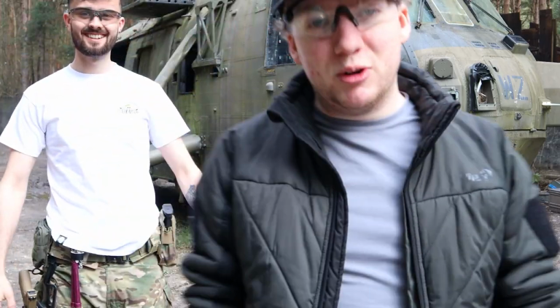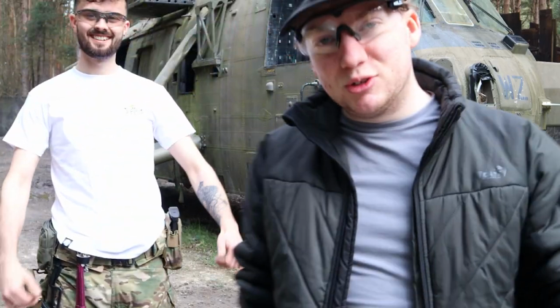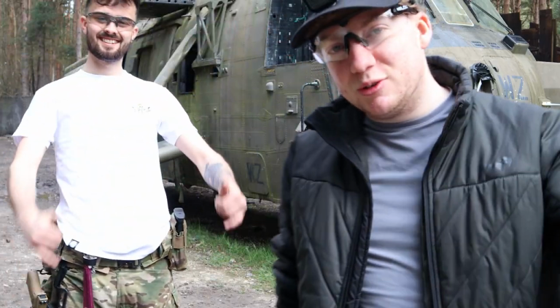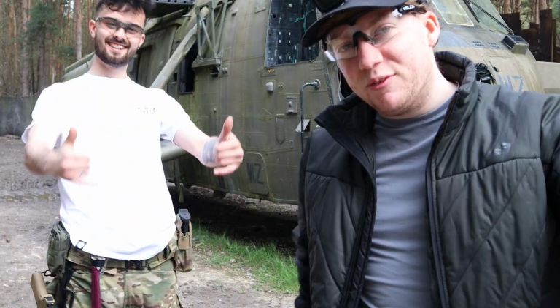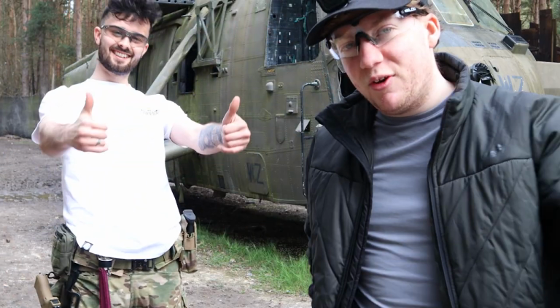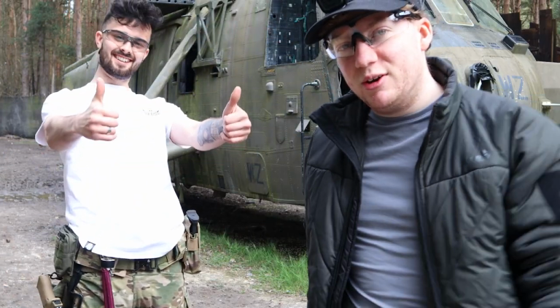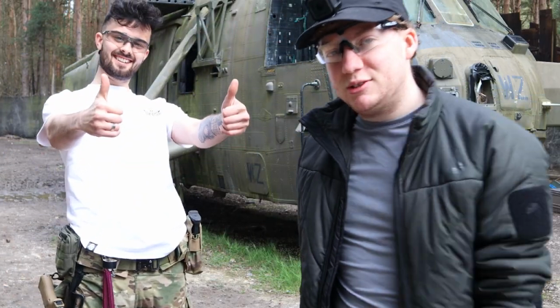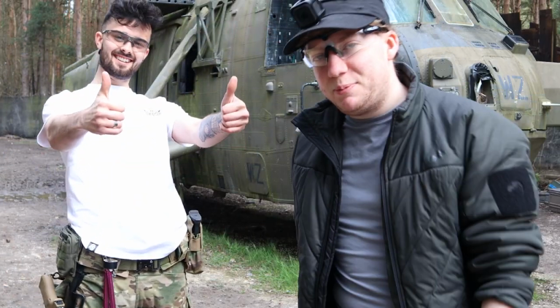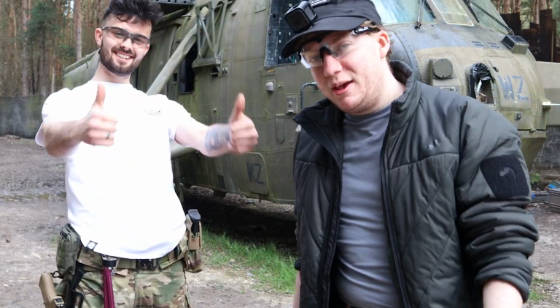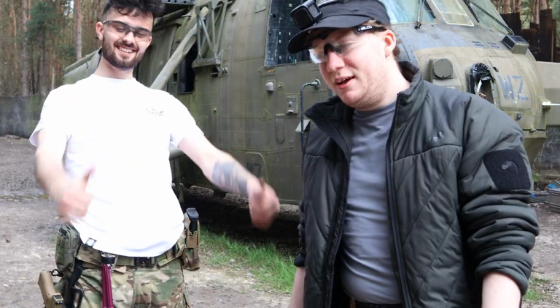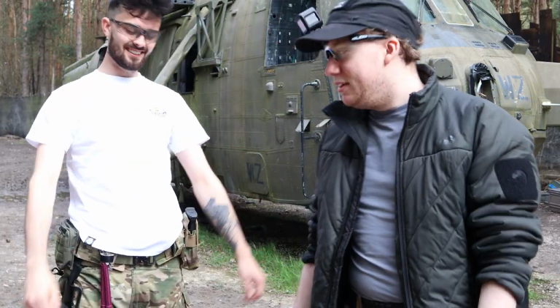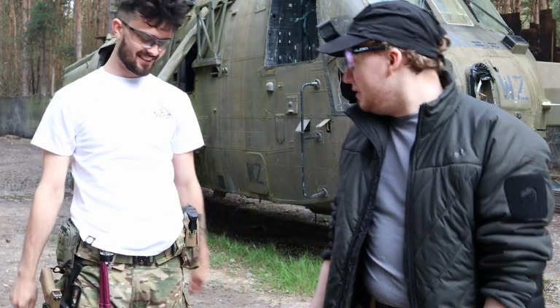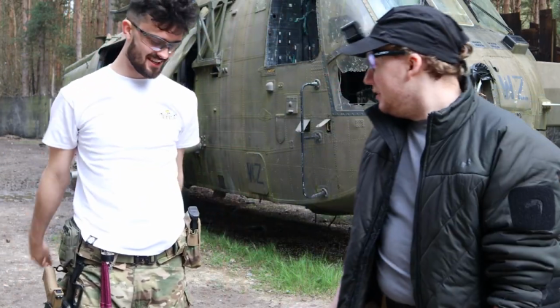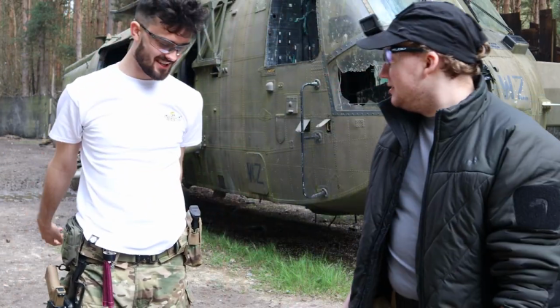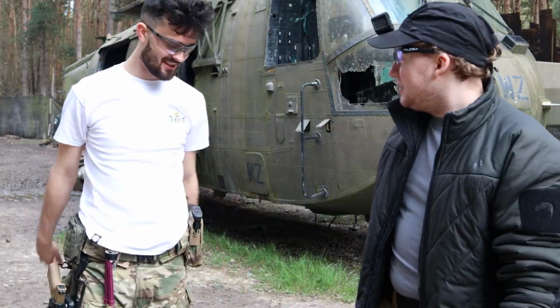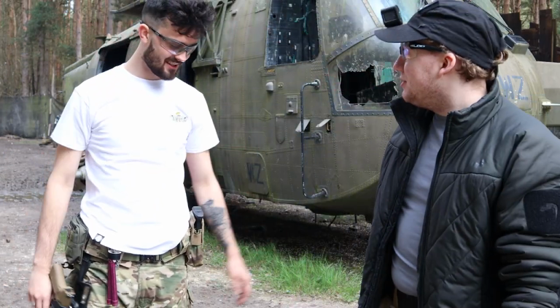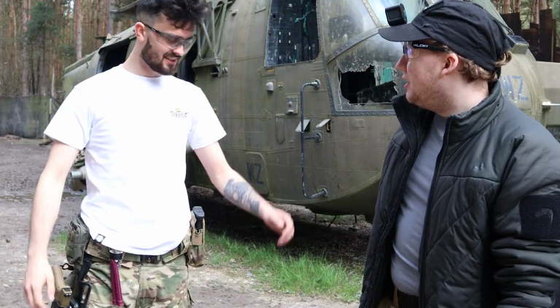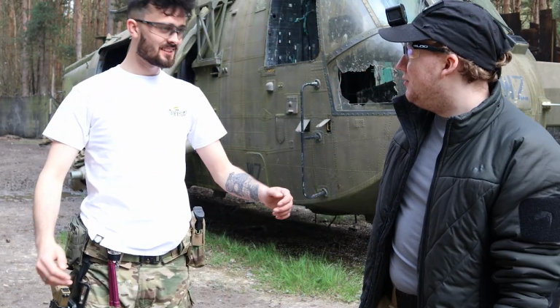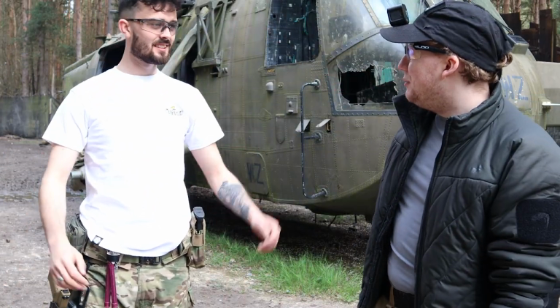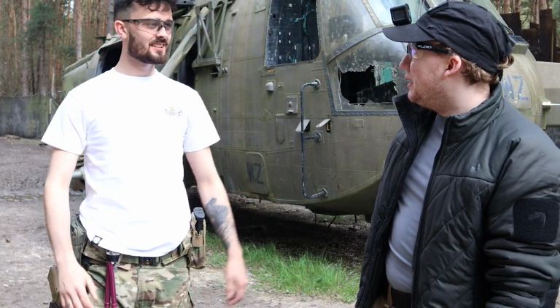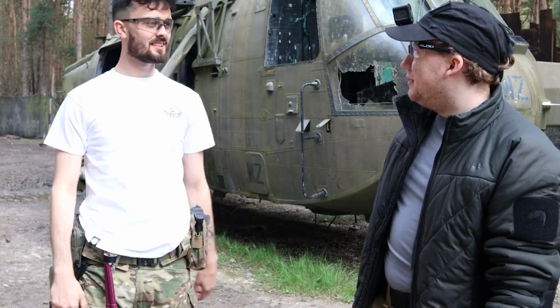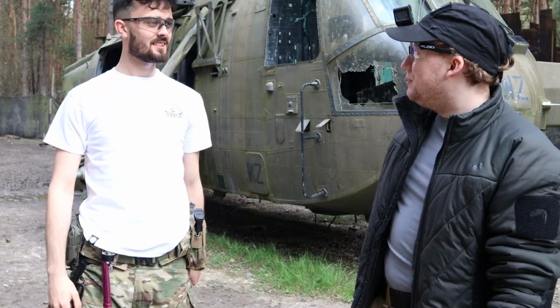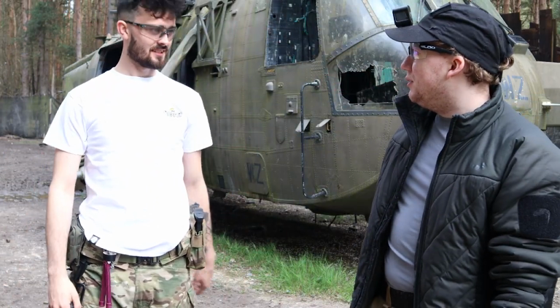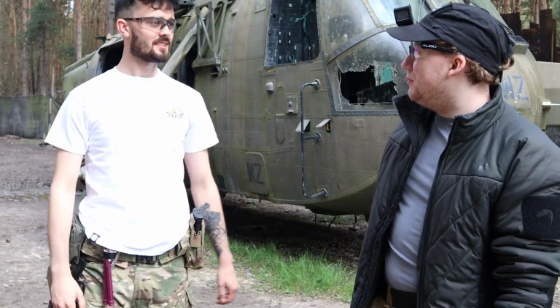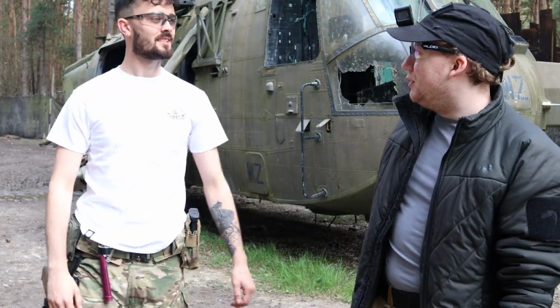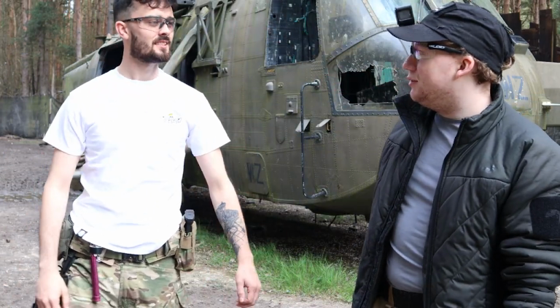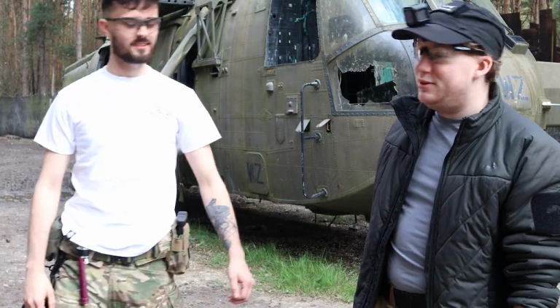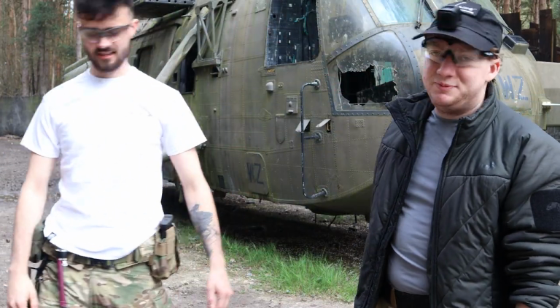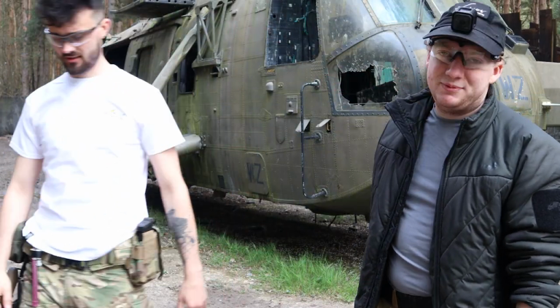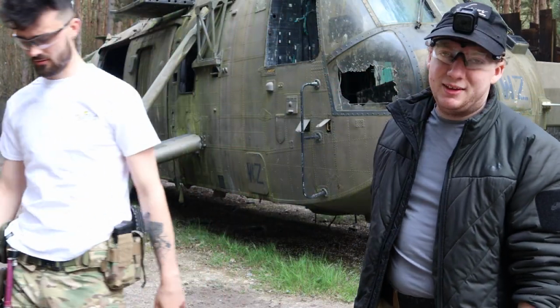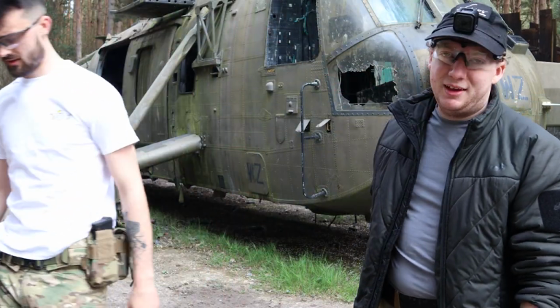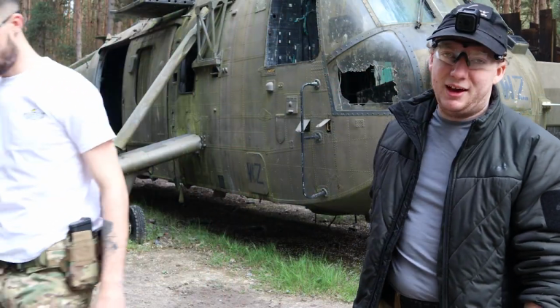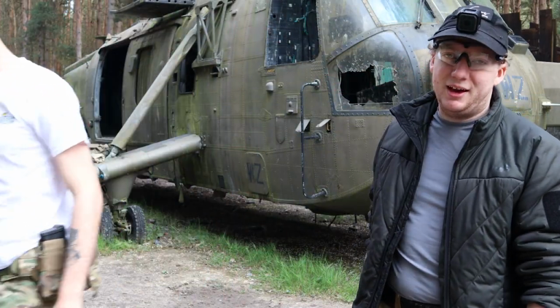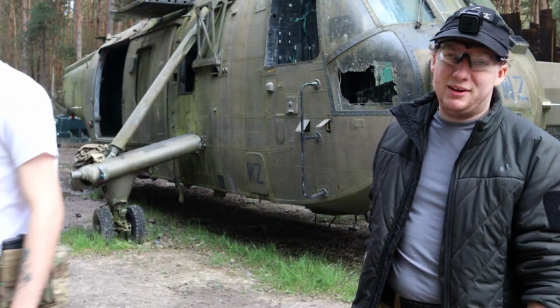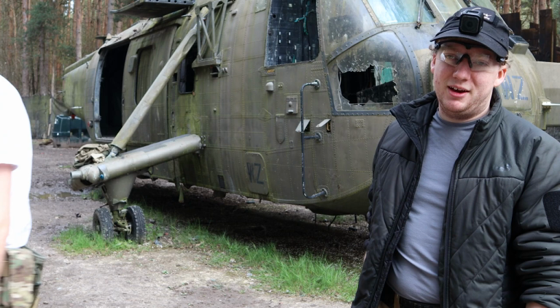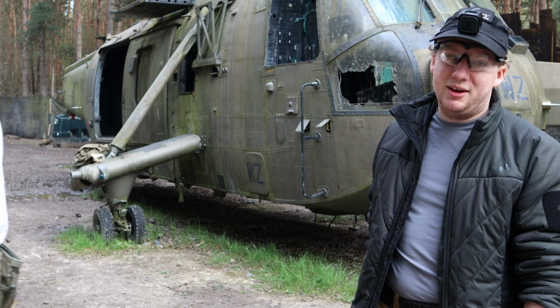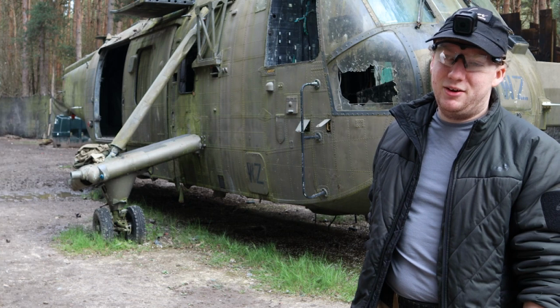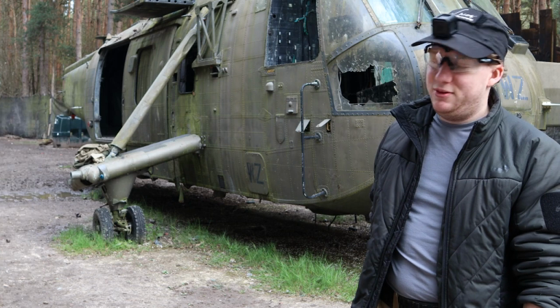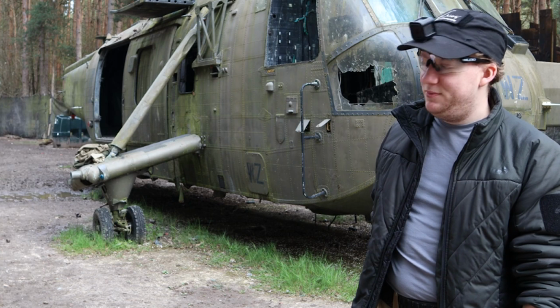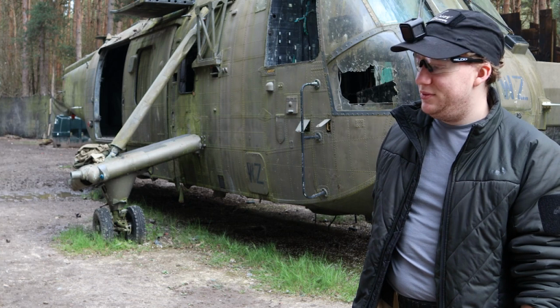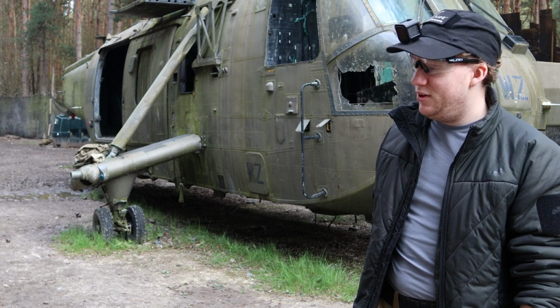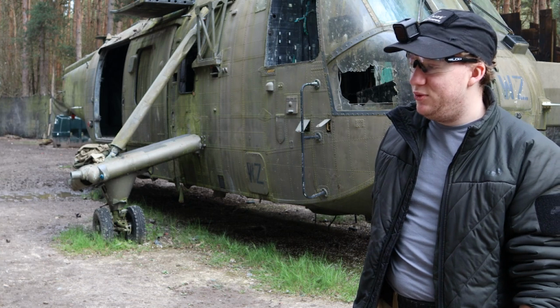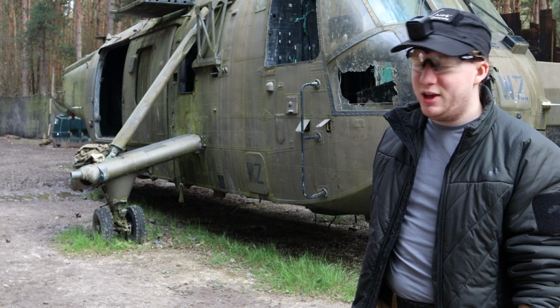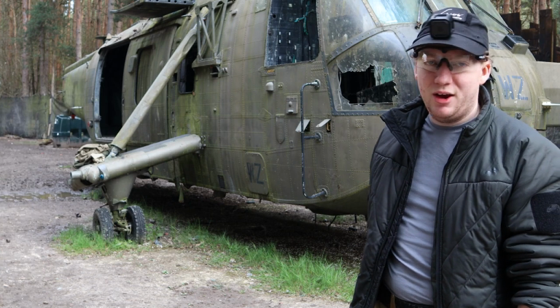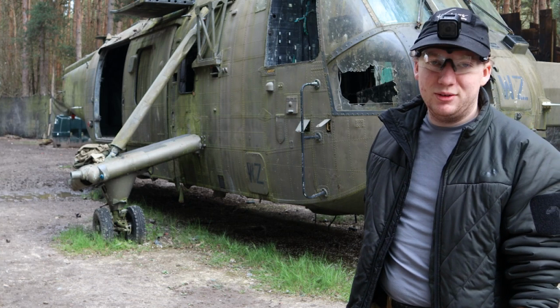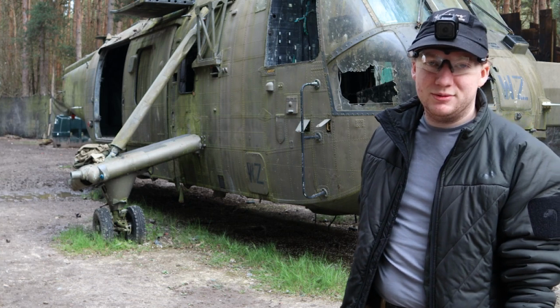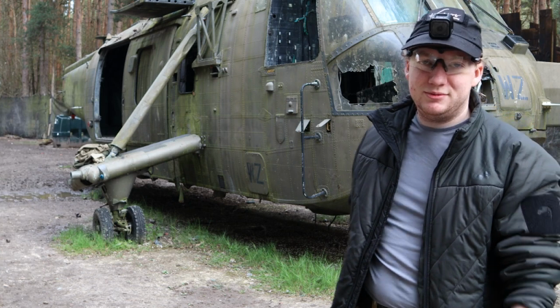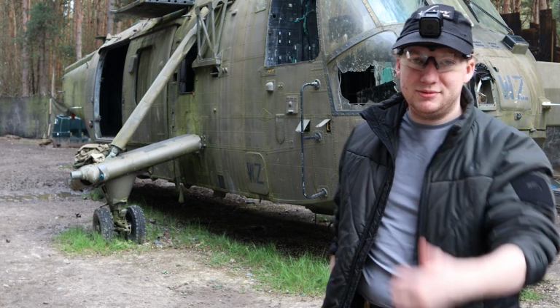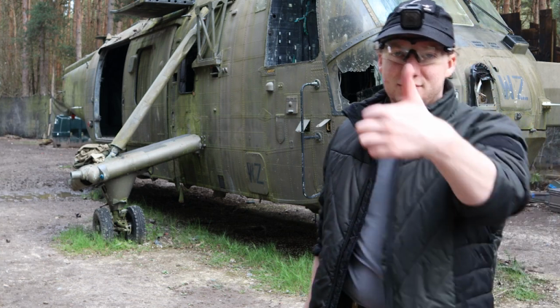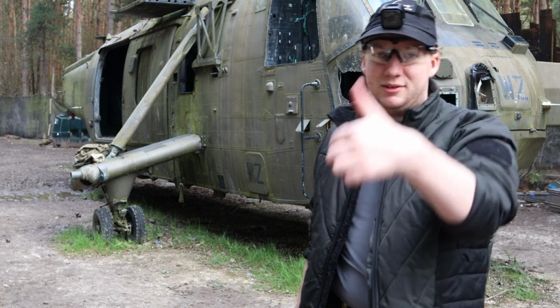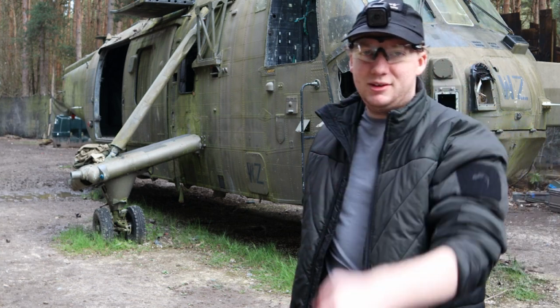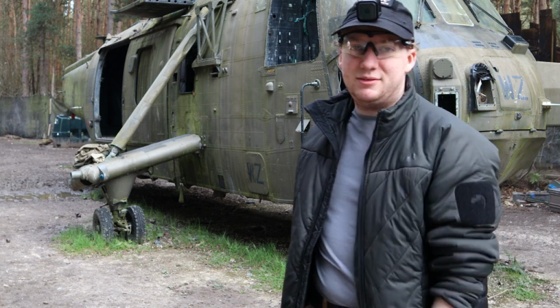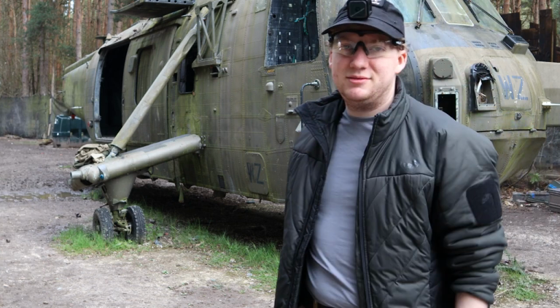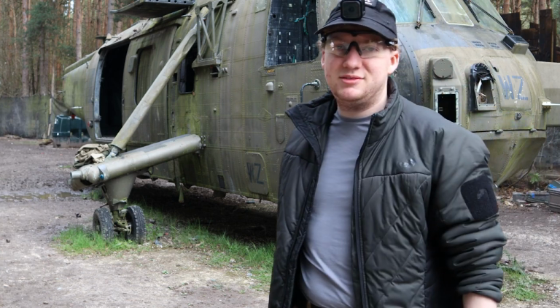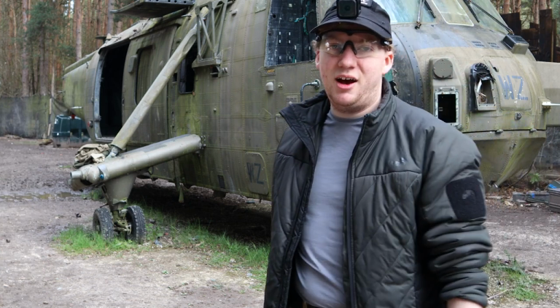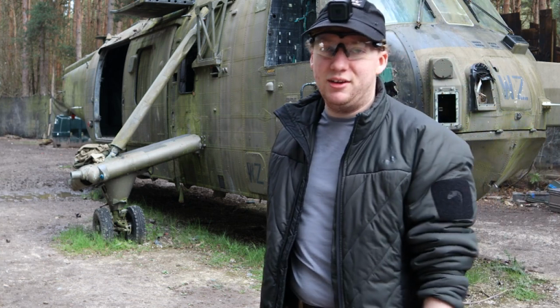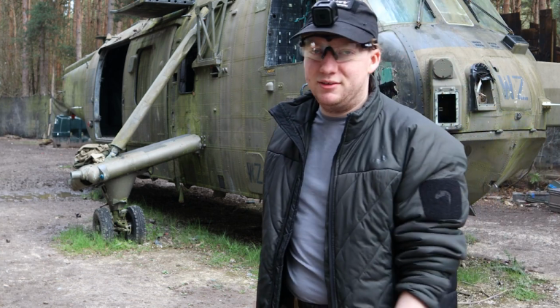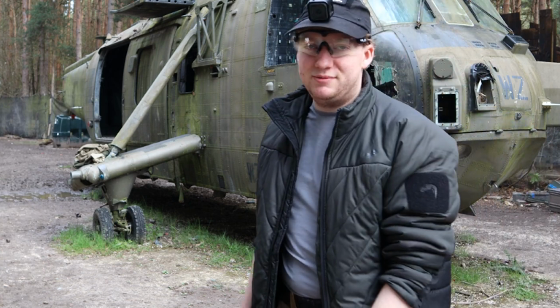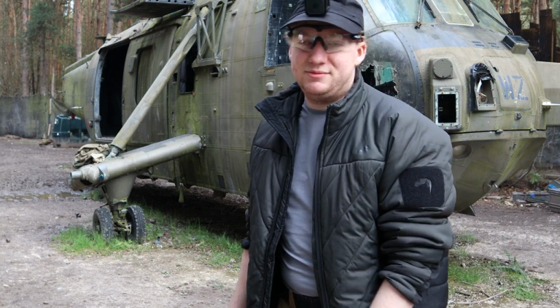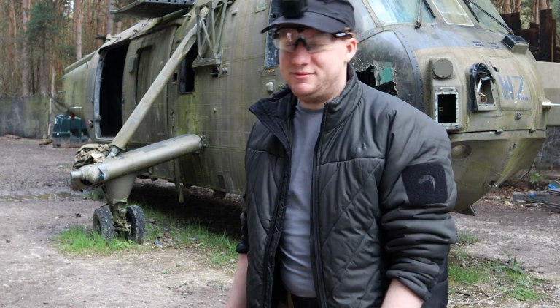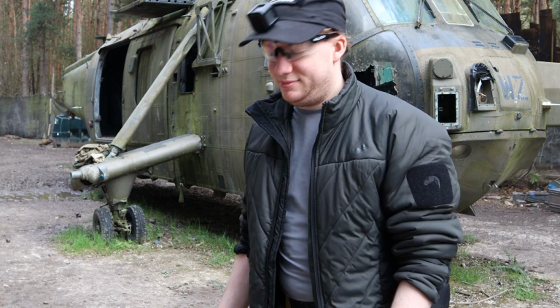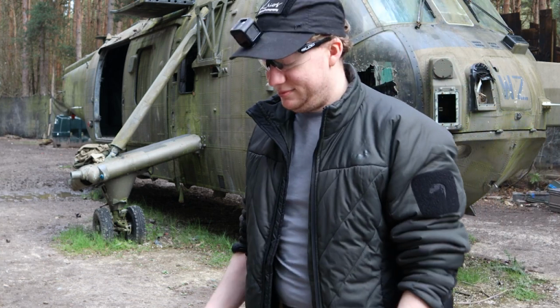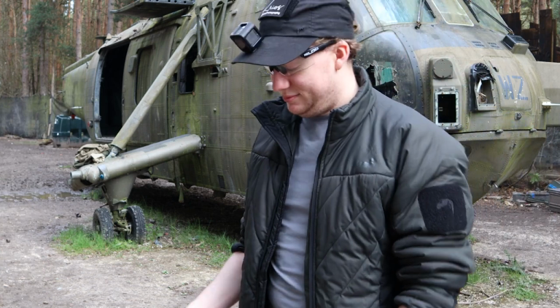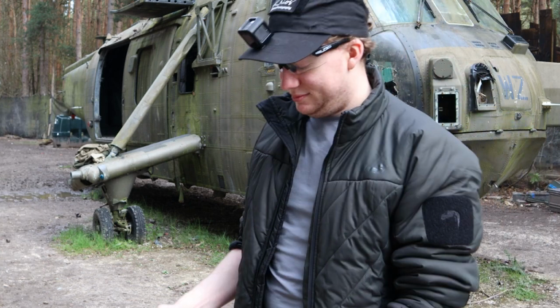You probably saw some of the photos up here. Dan, thank you for being a beautiful model. Yes, always. And off we go. Done. Cut.